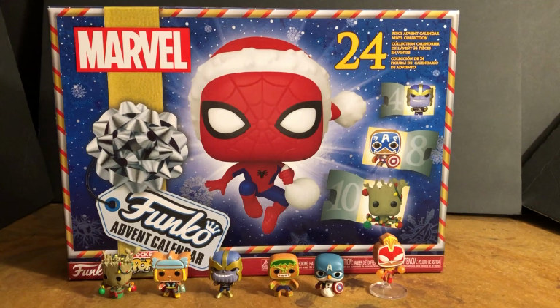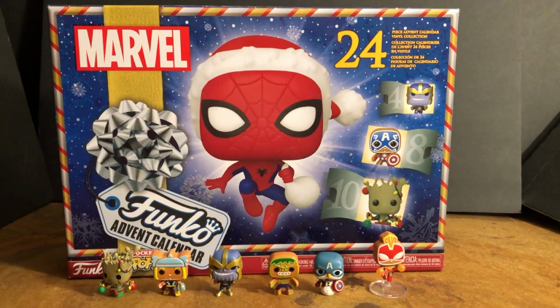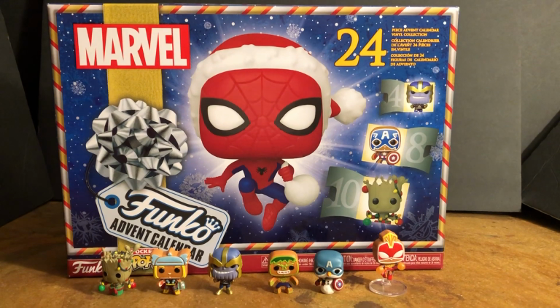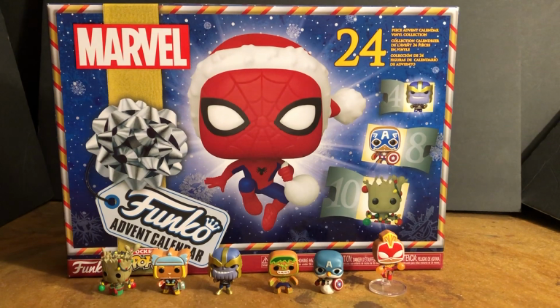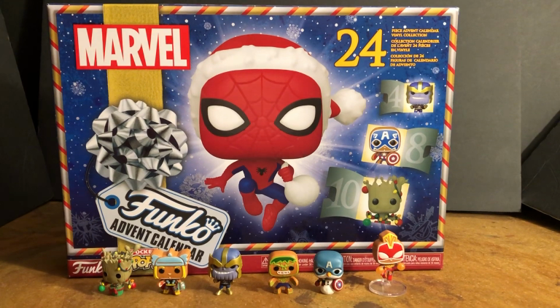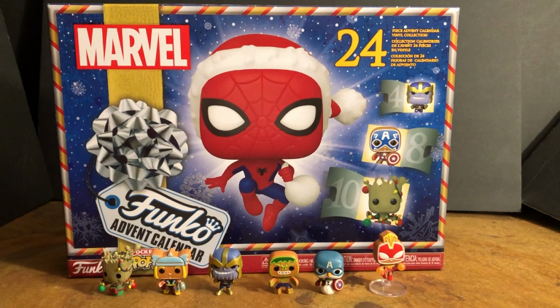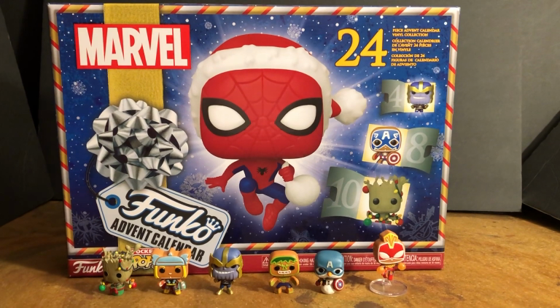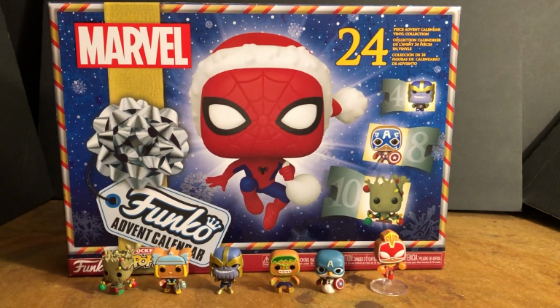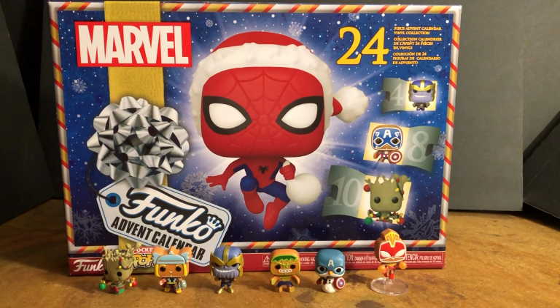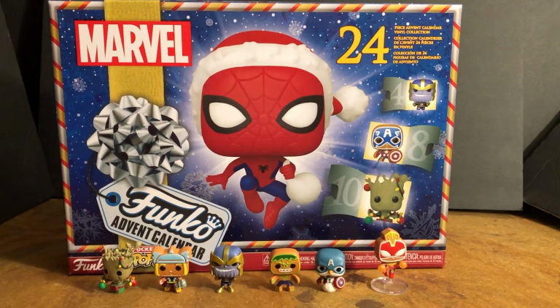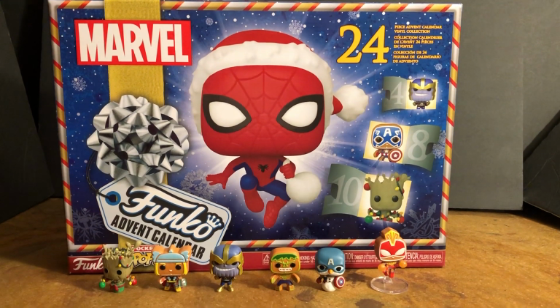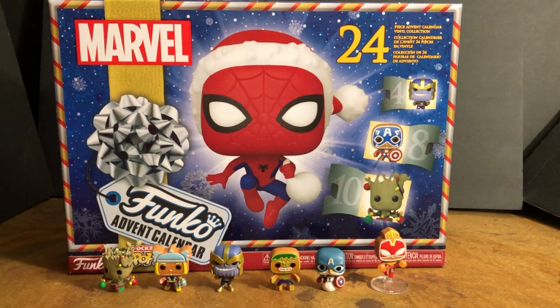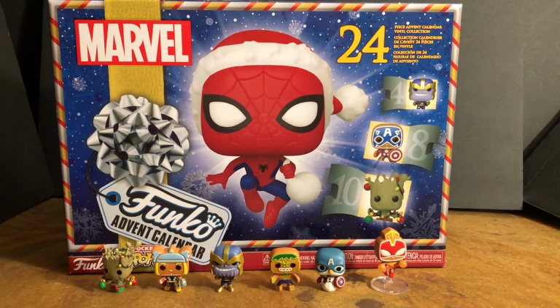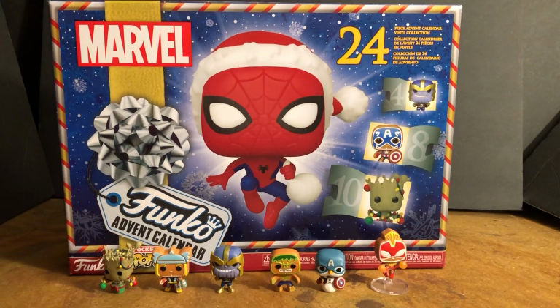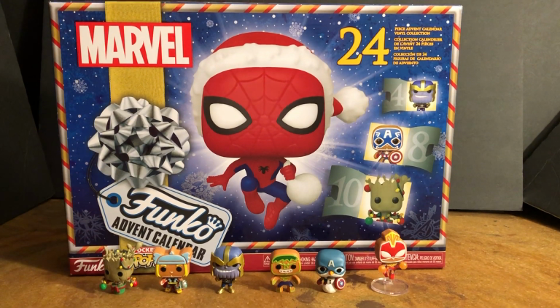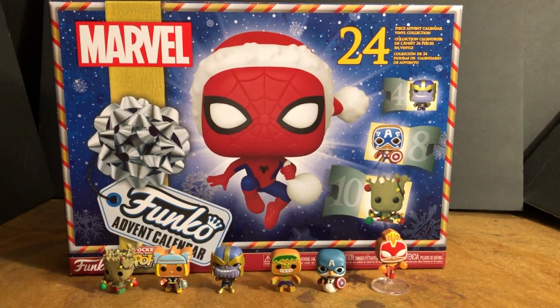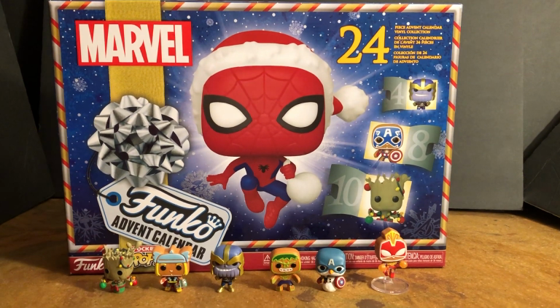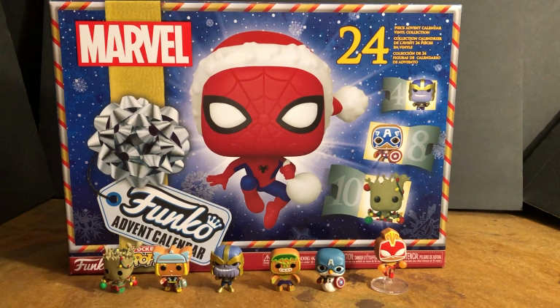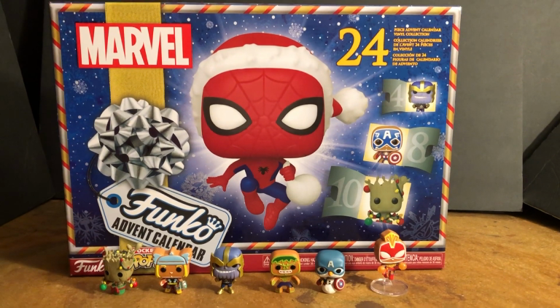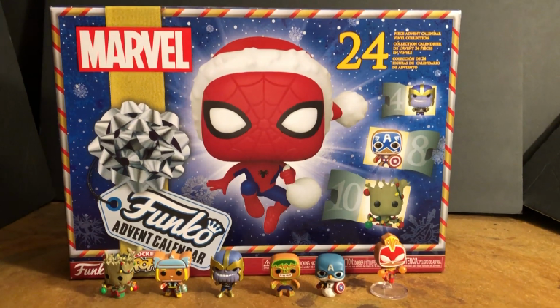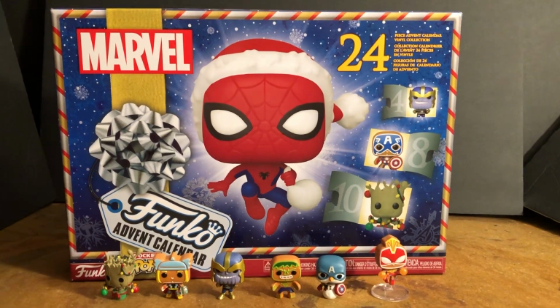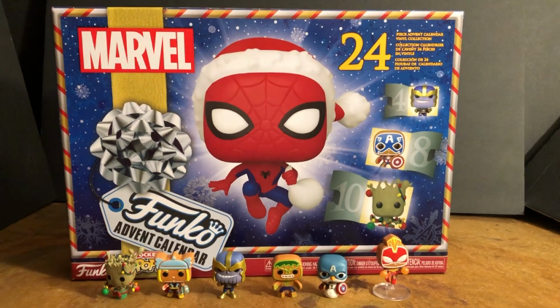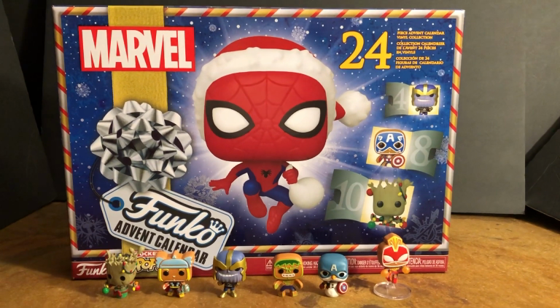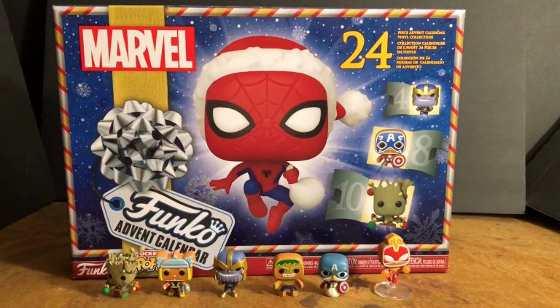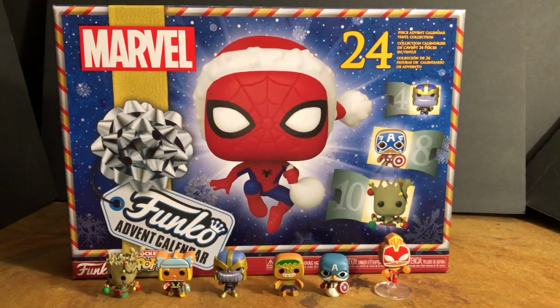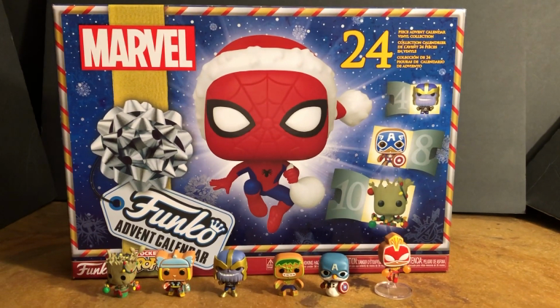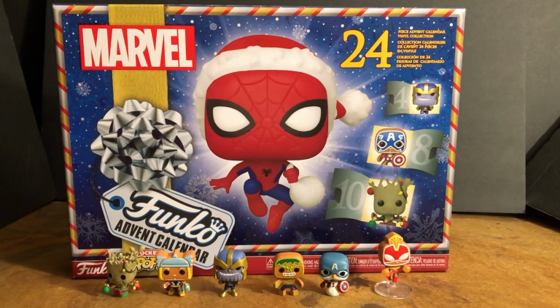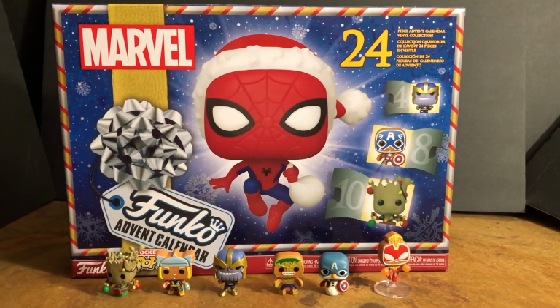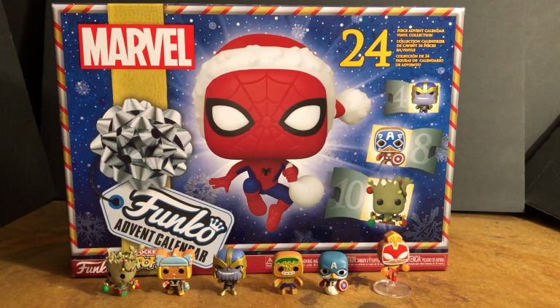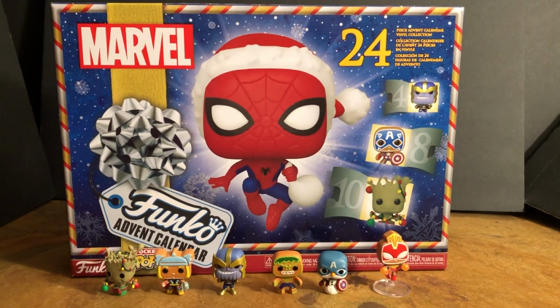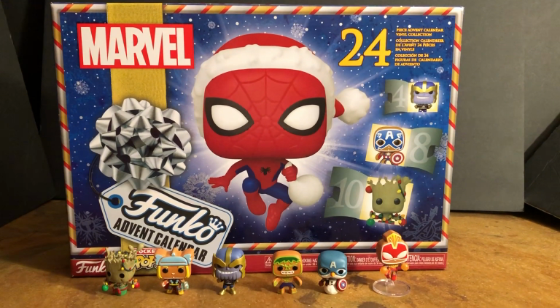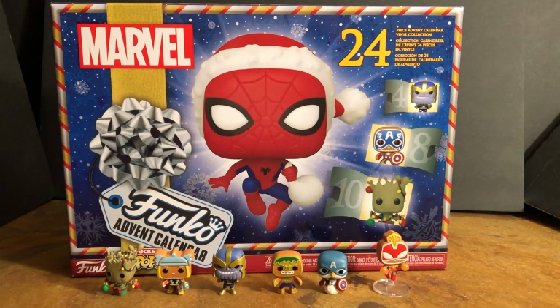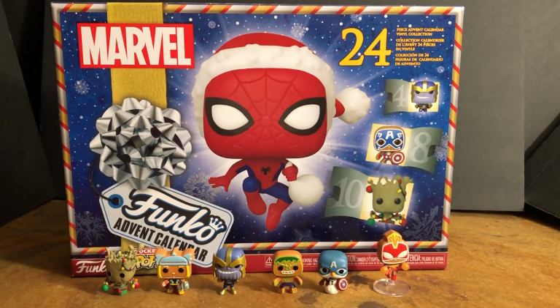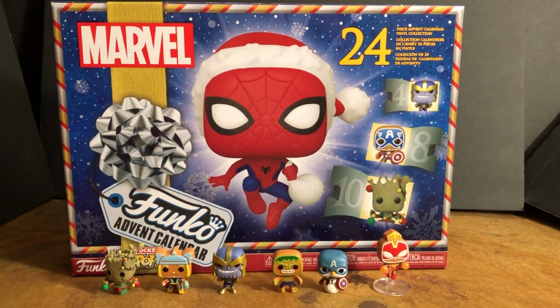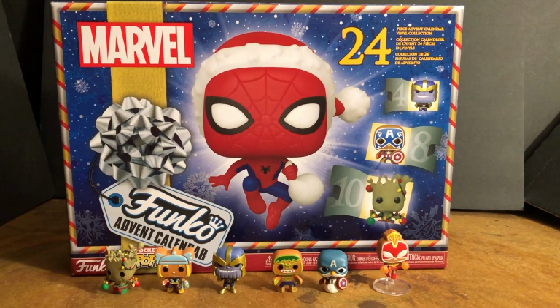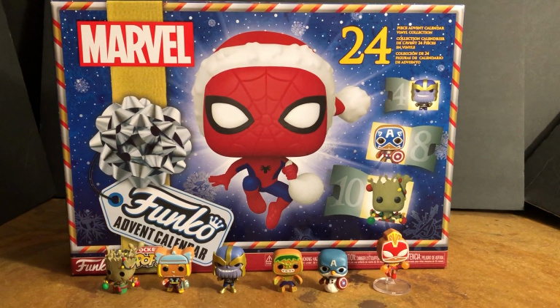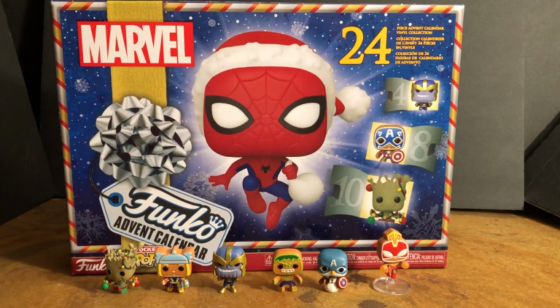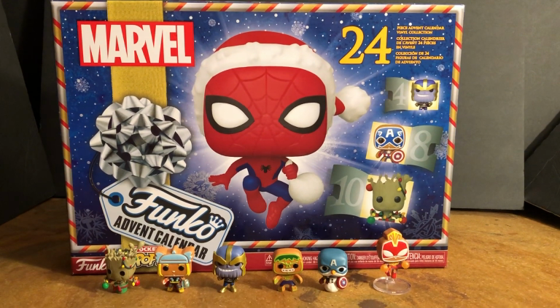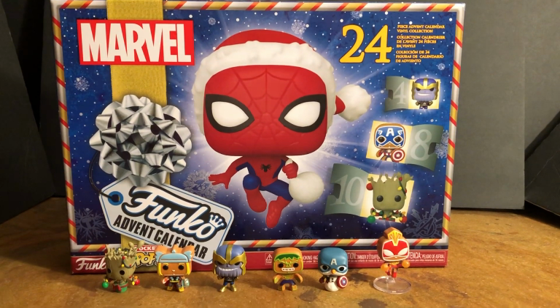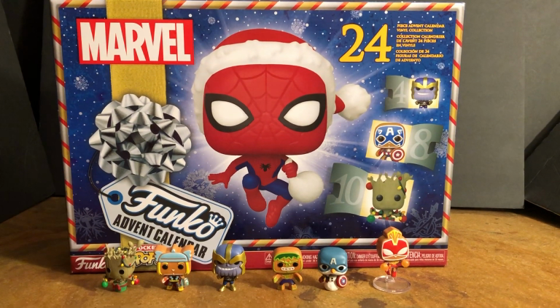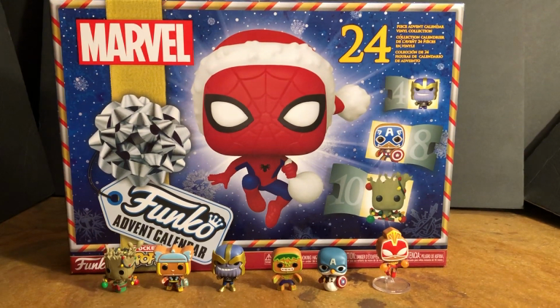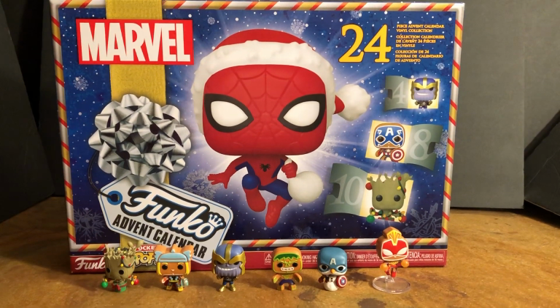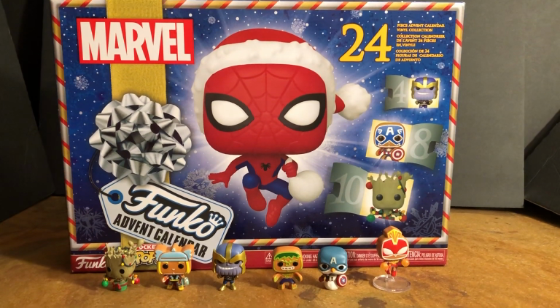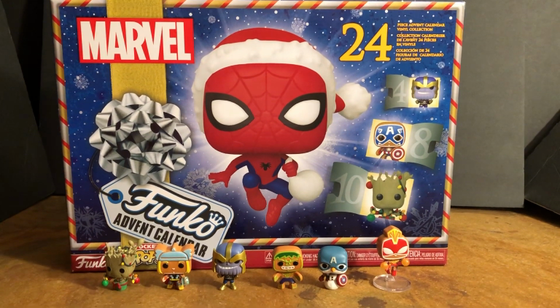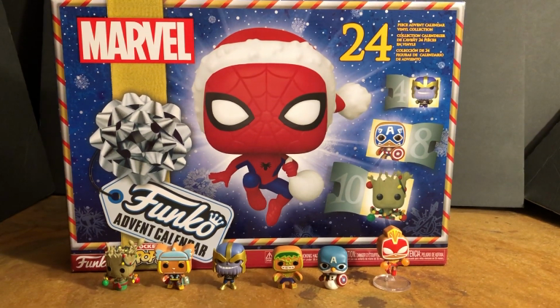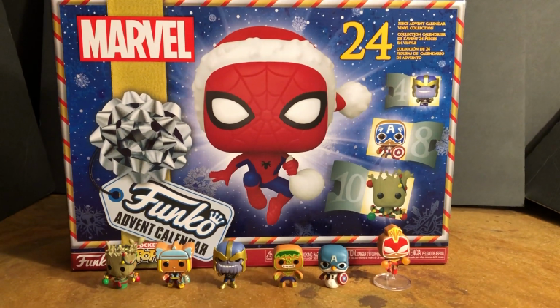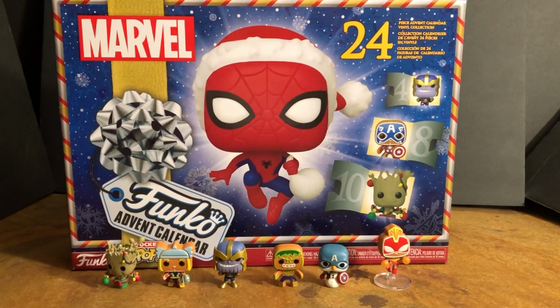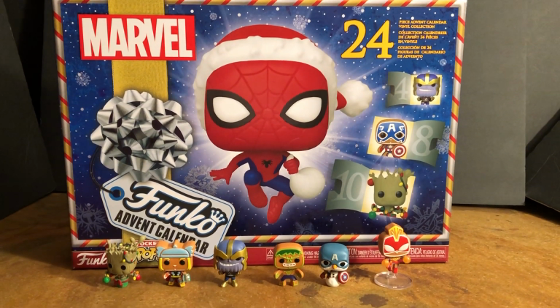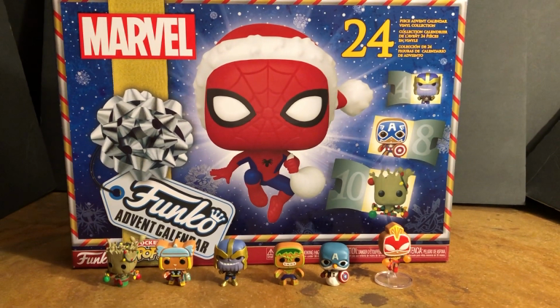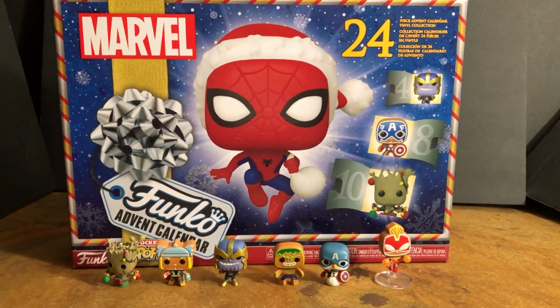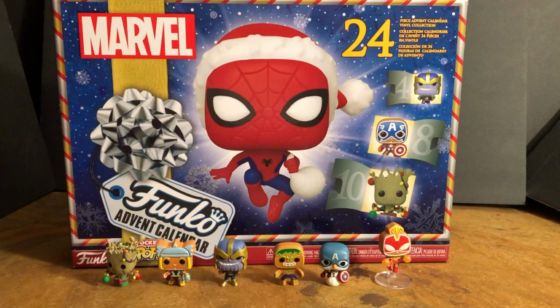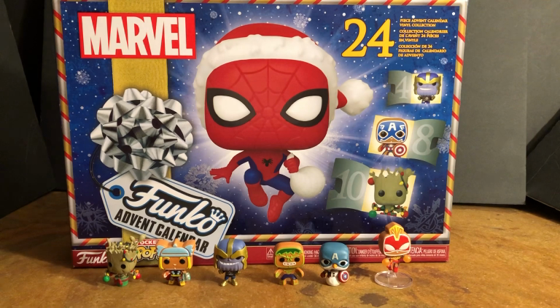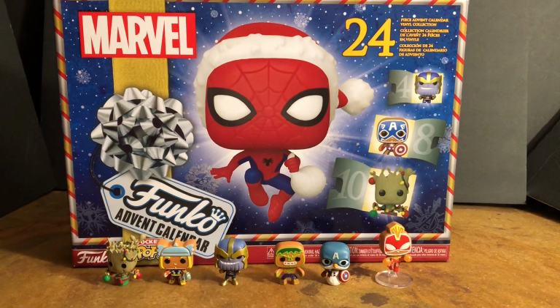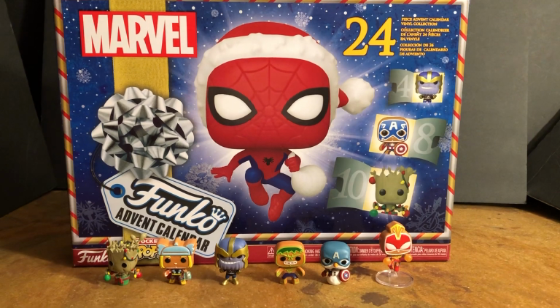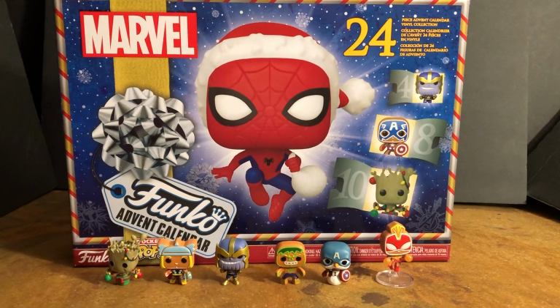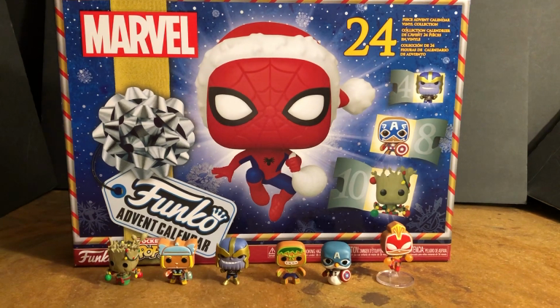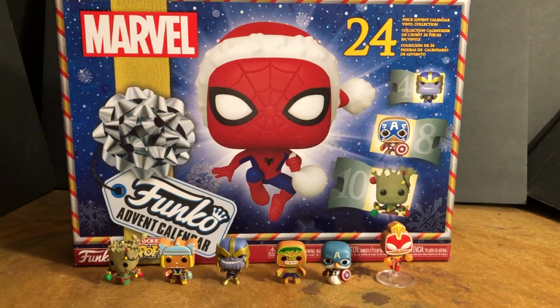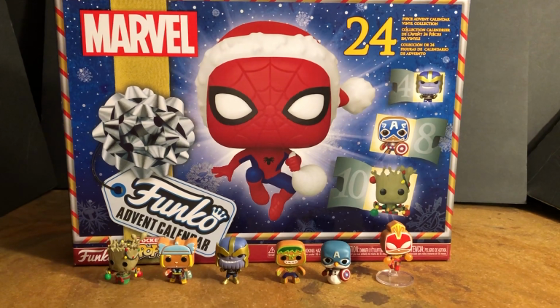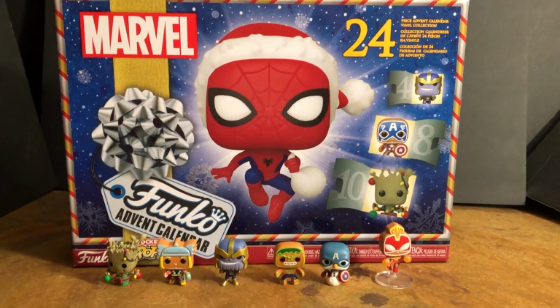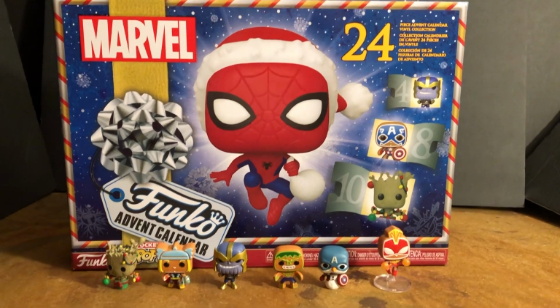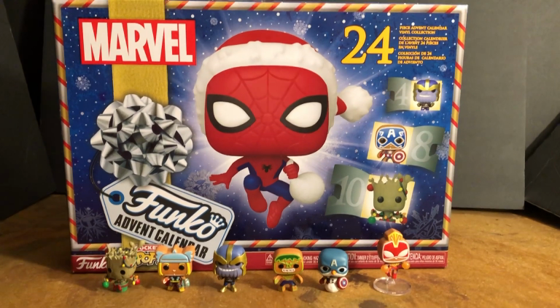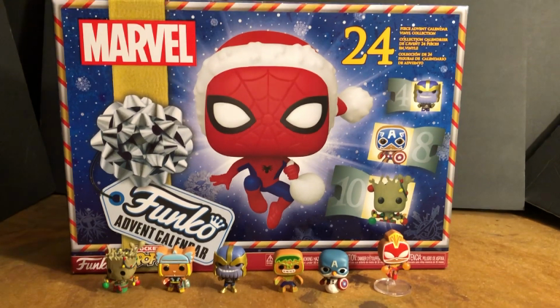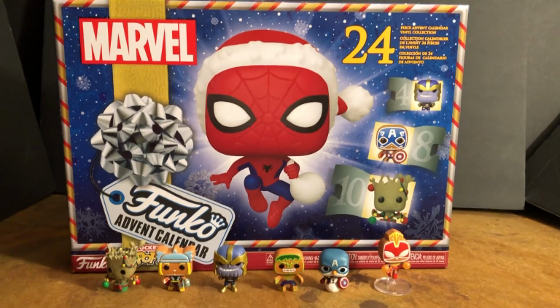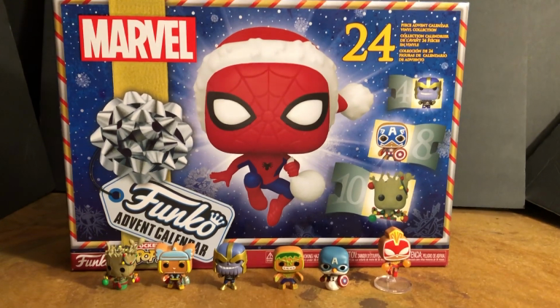I'm going to do these six at a time — six, twelve, eighteen, twenty-four days.